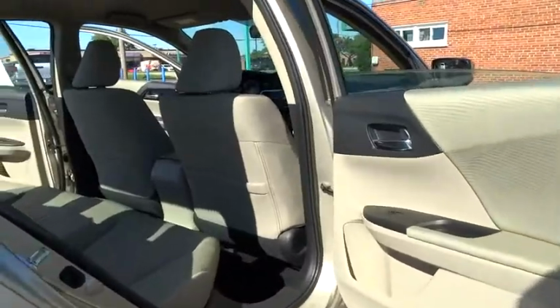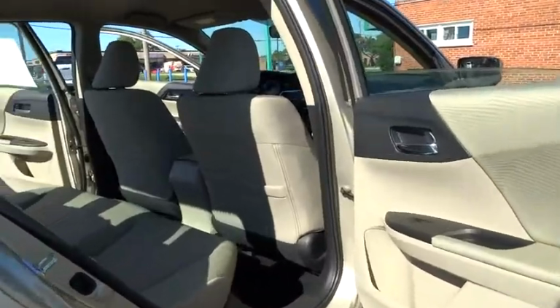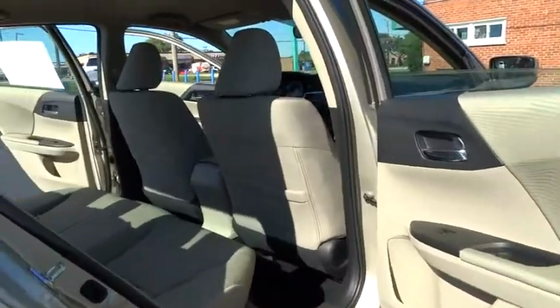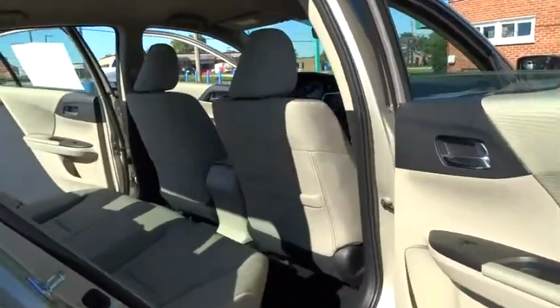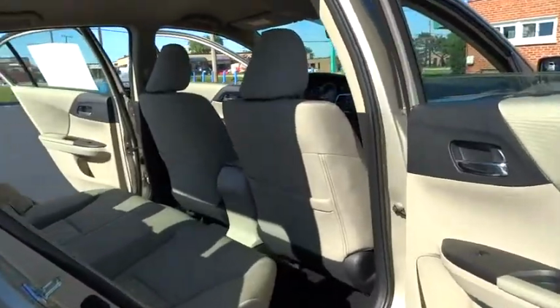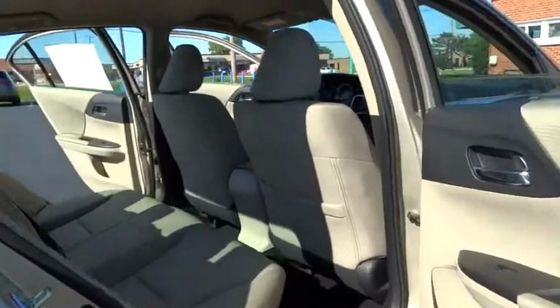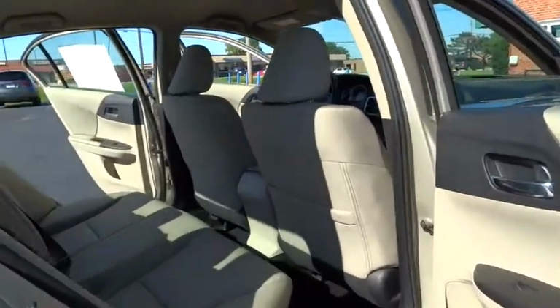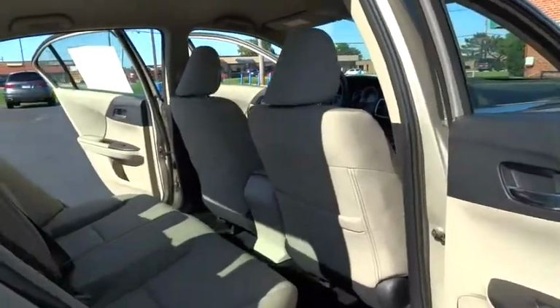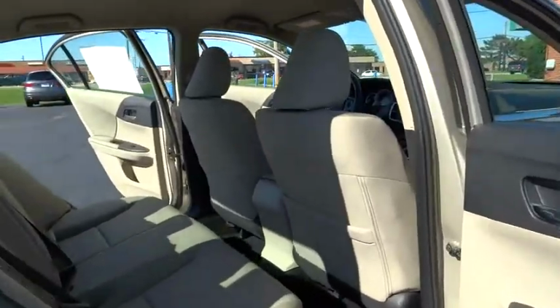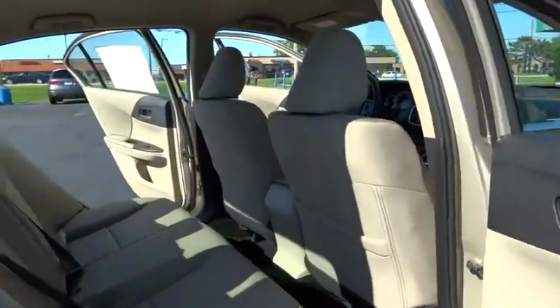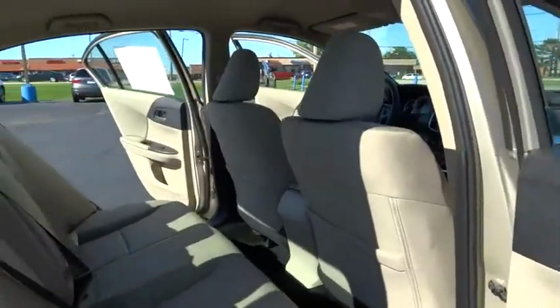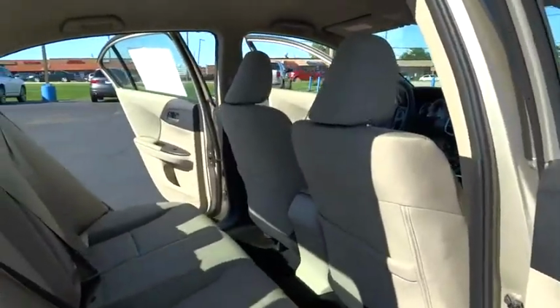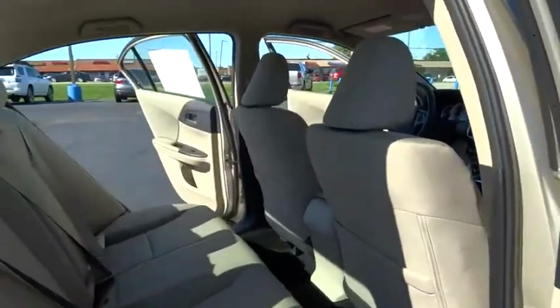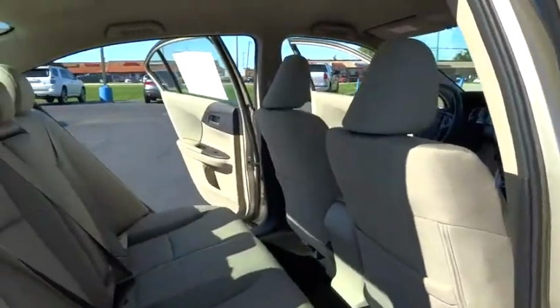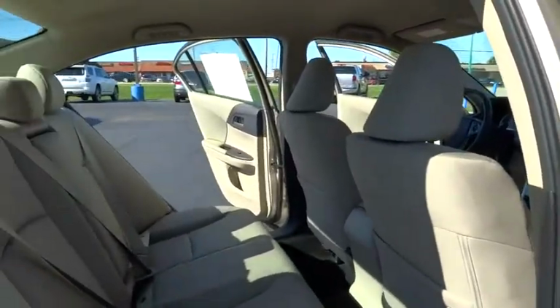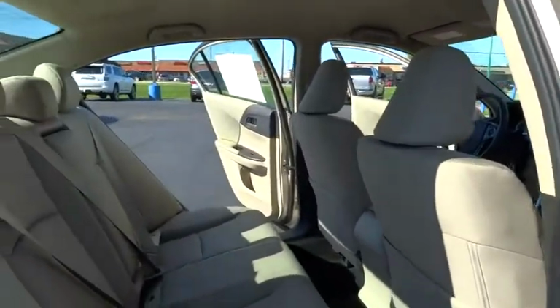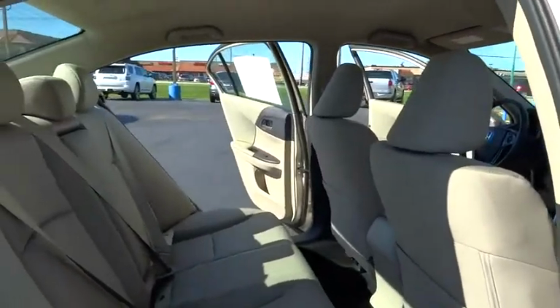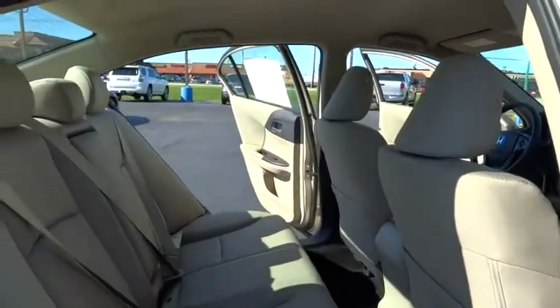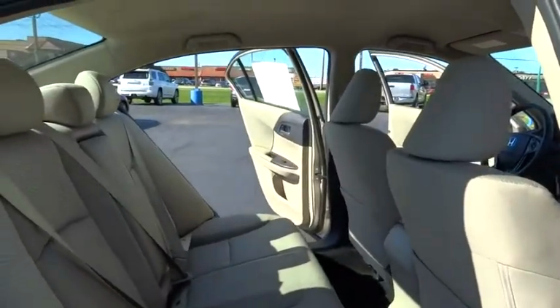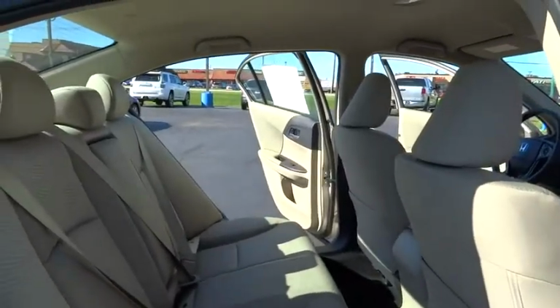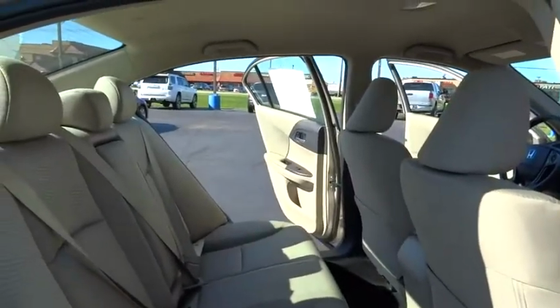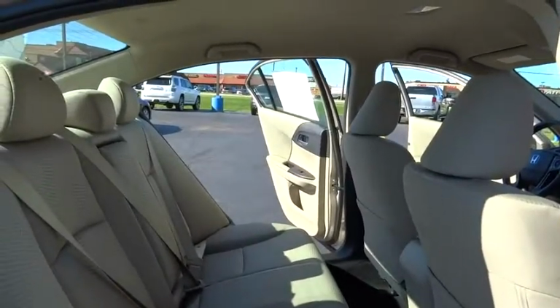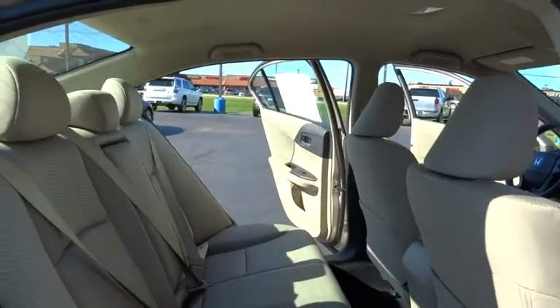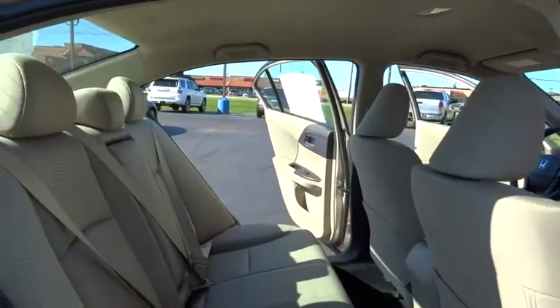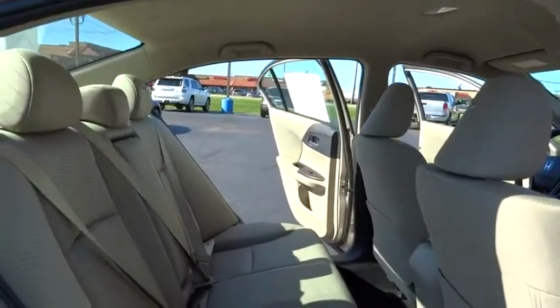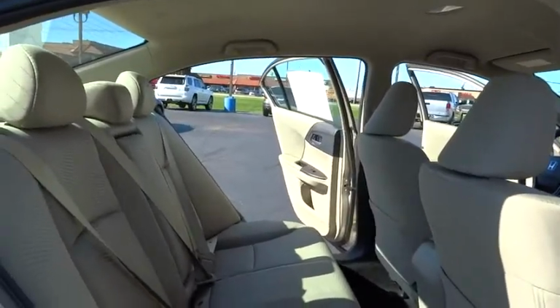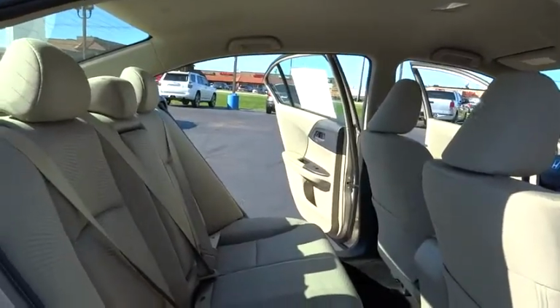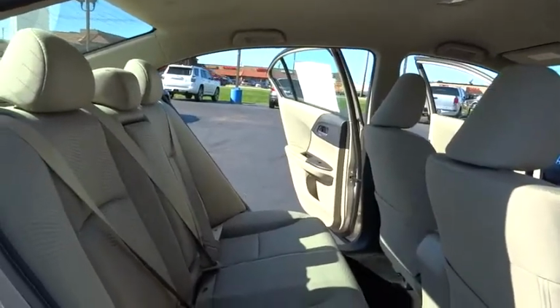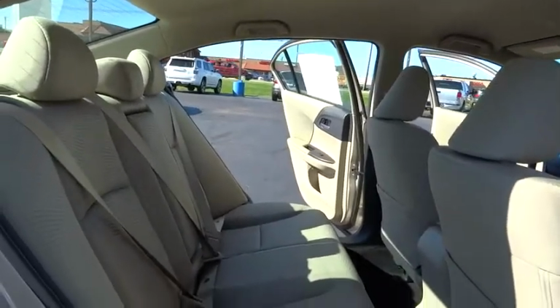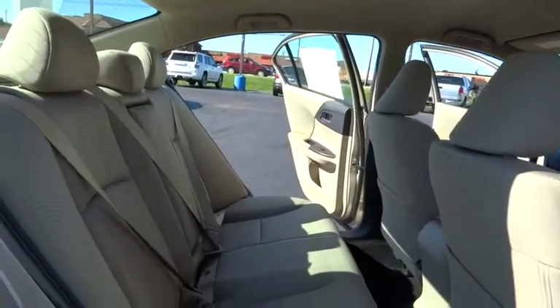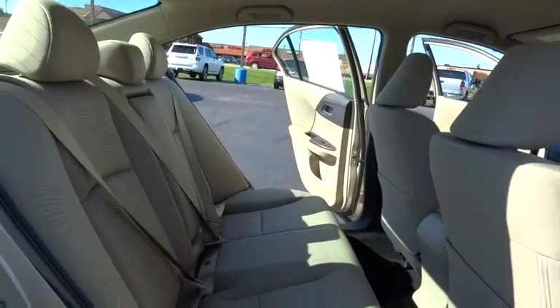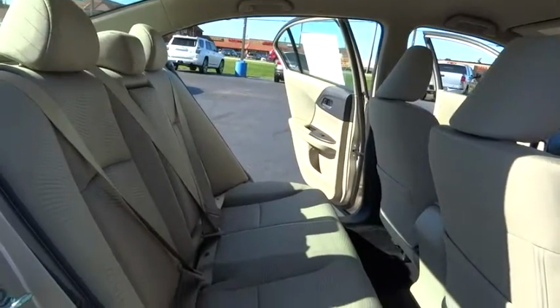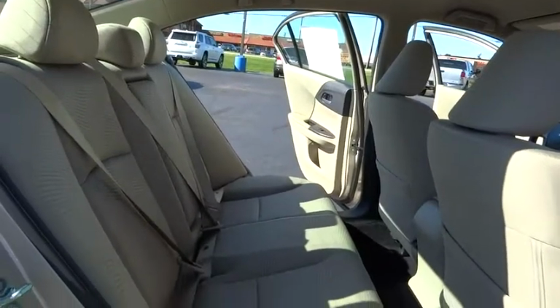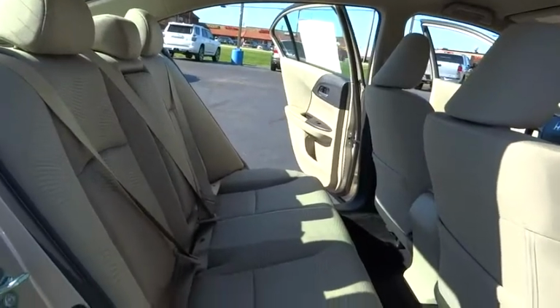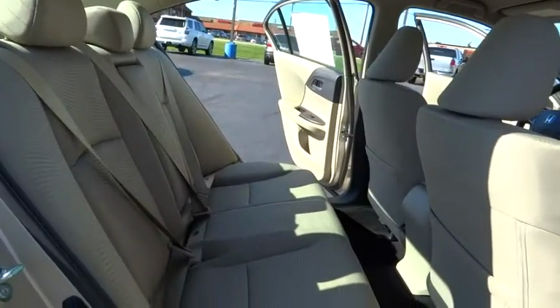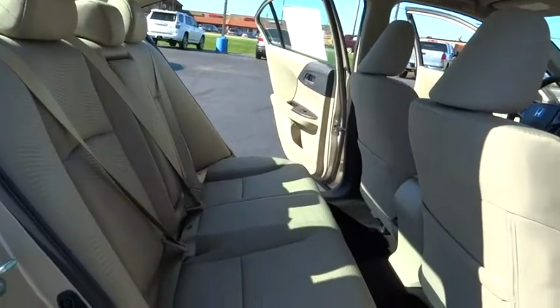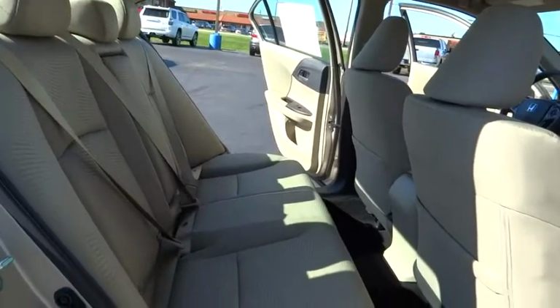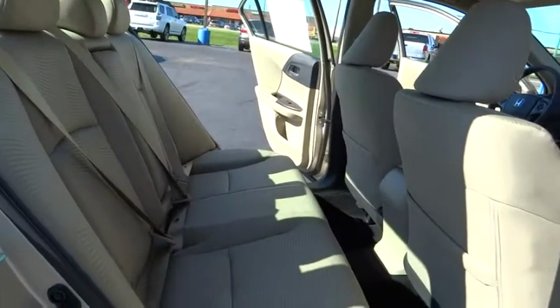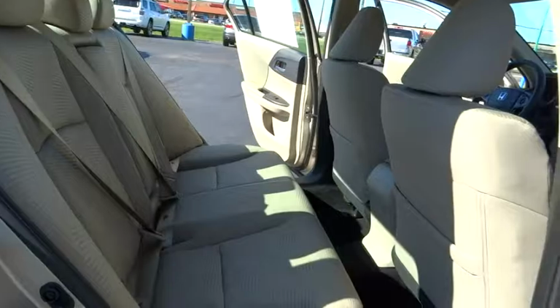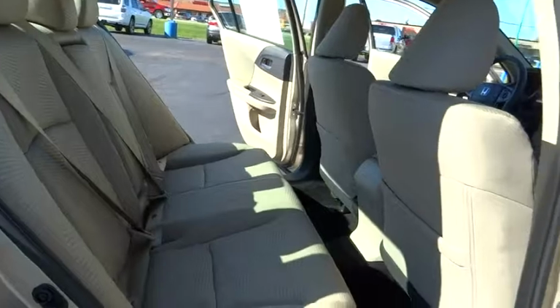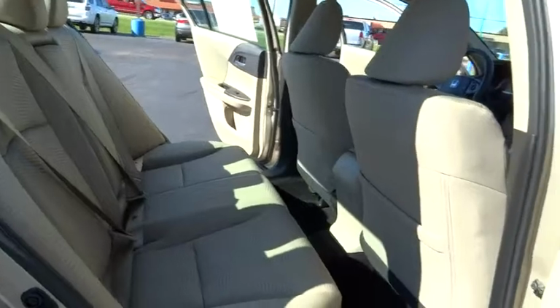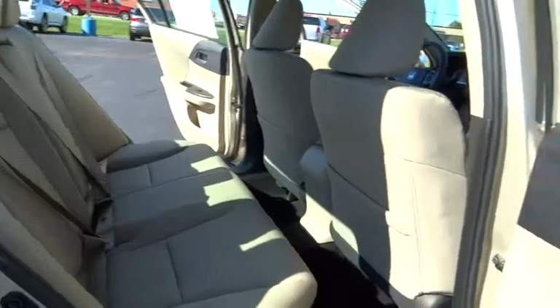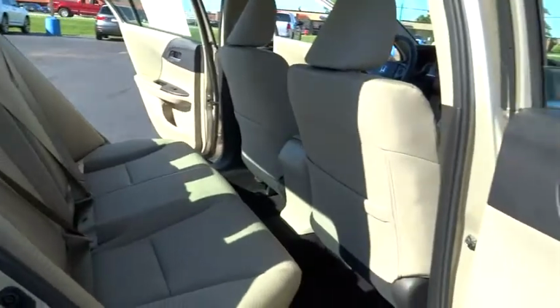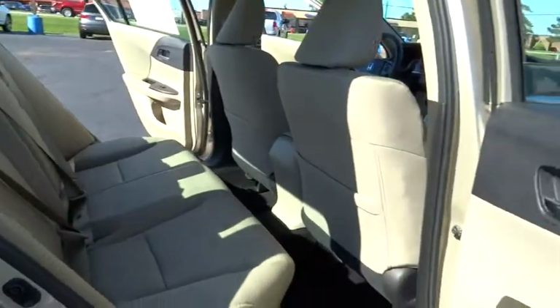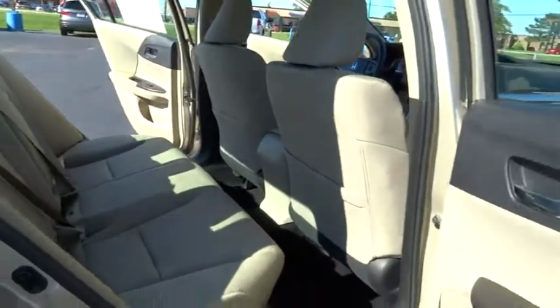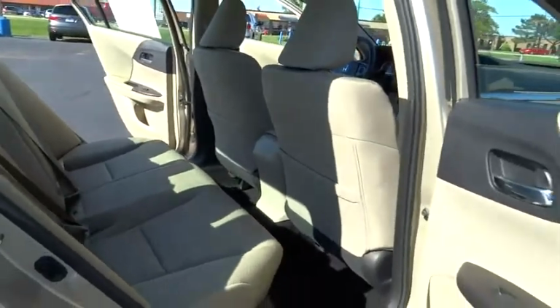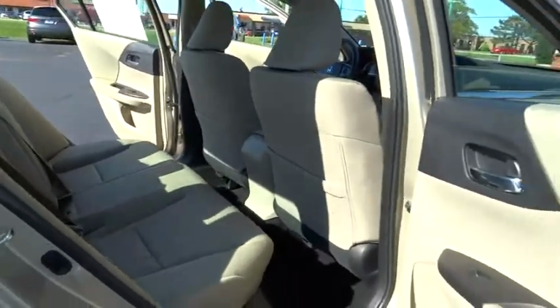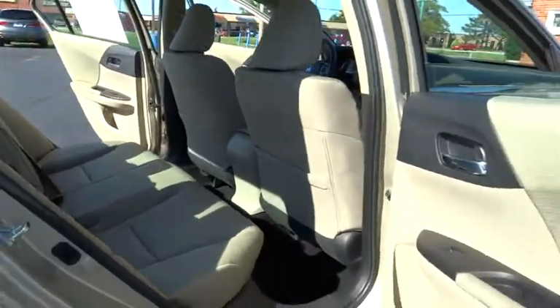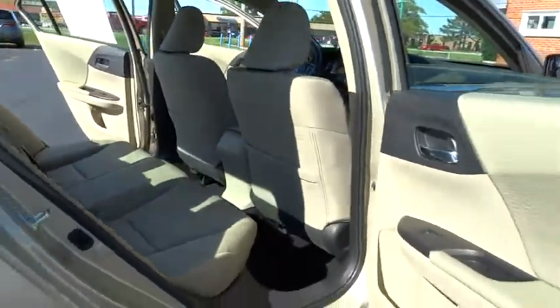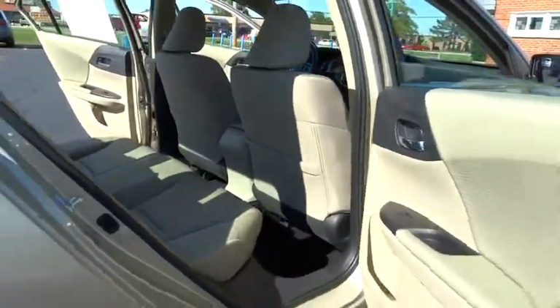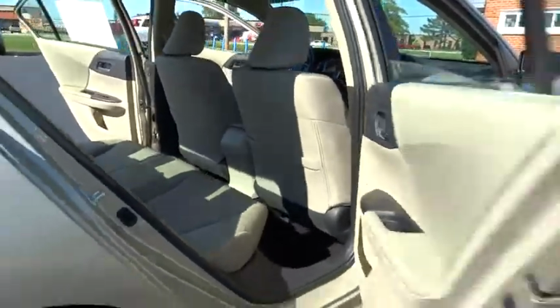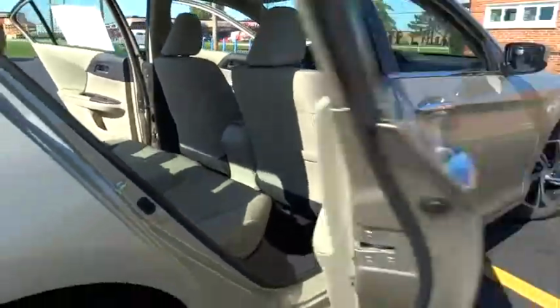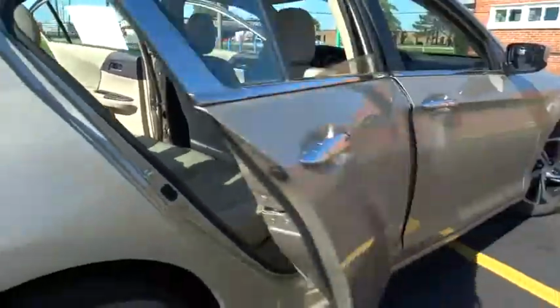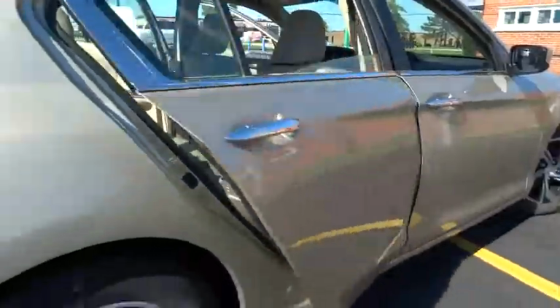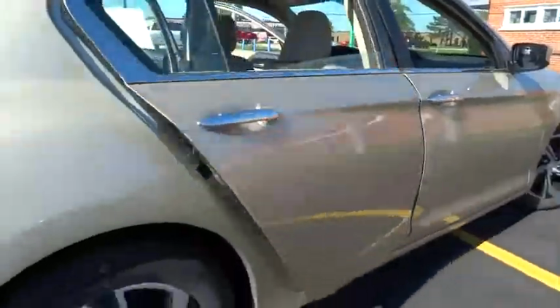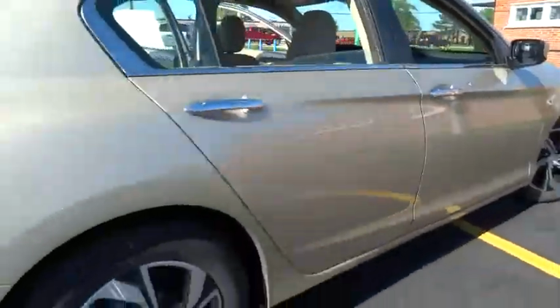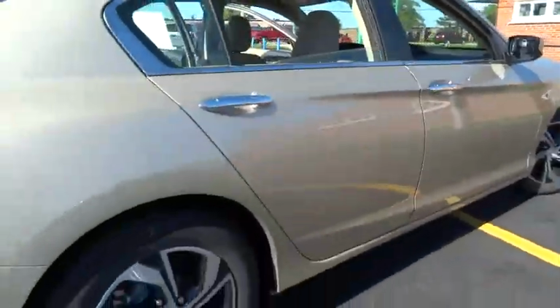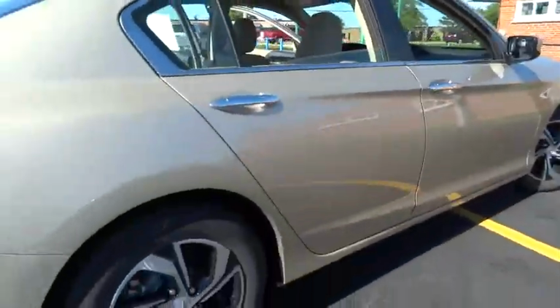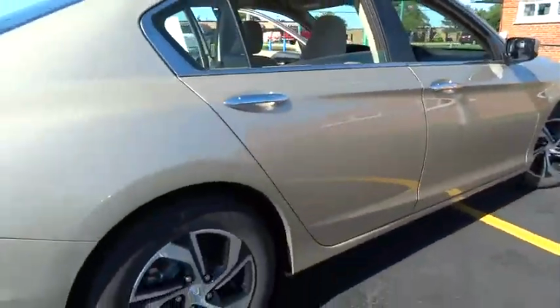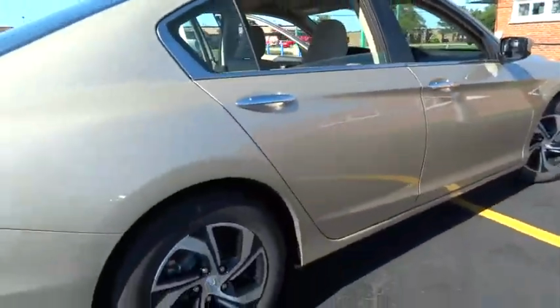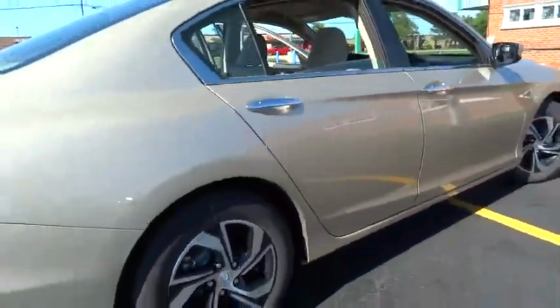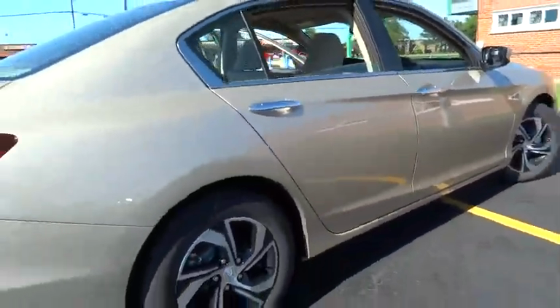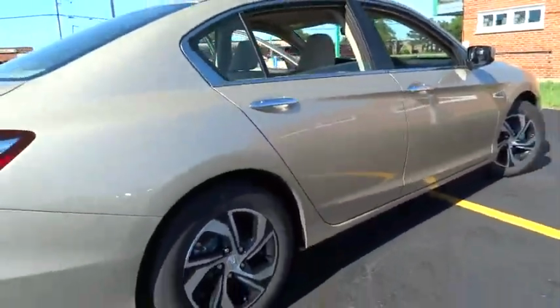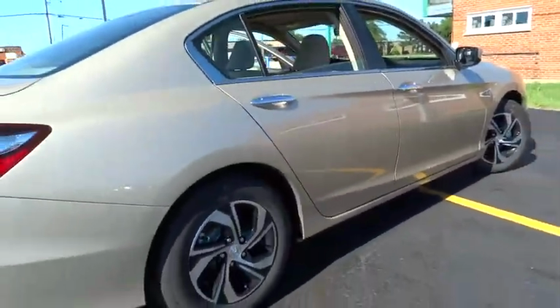Four-wheel disc brakes, climate control, AM-FM stereo radio, front-wheel drive, rear defrost, CD player, bucket seat.